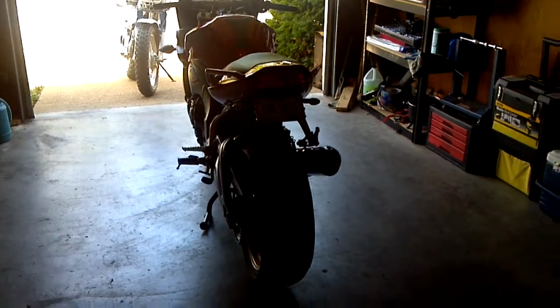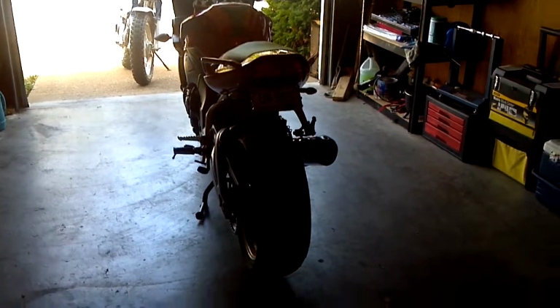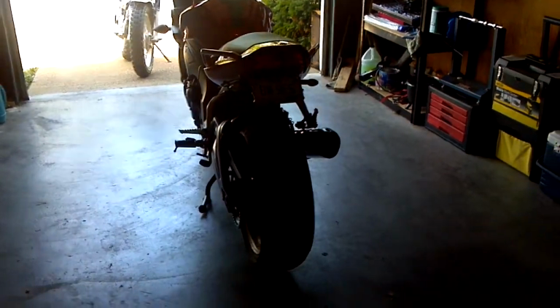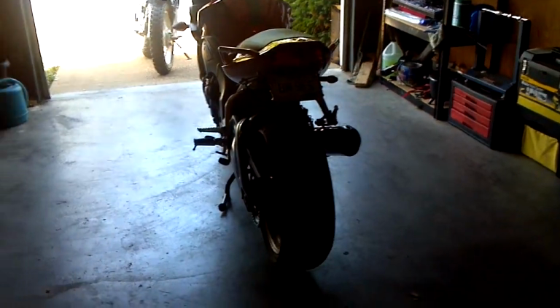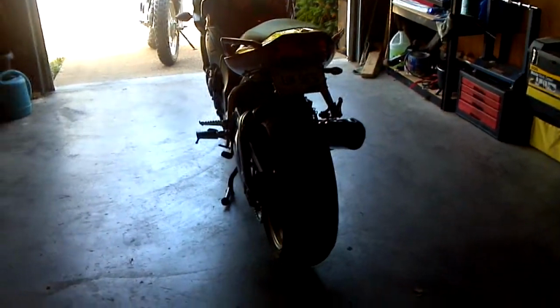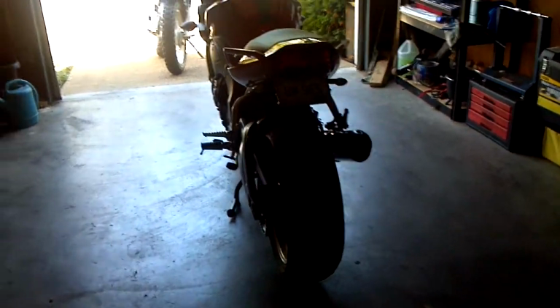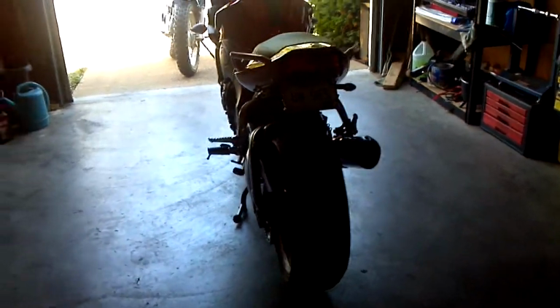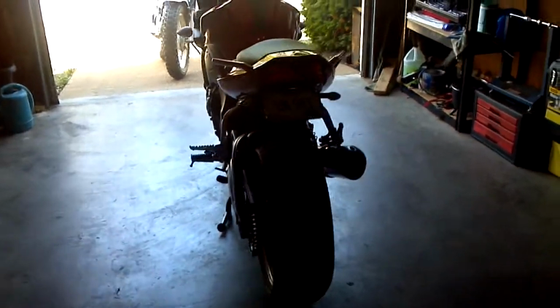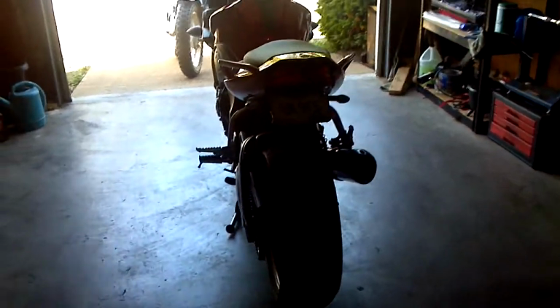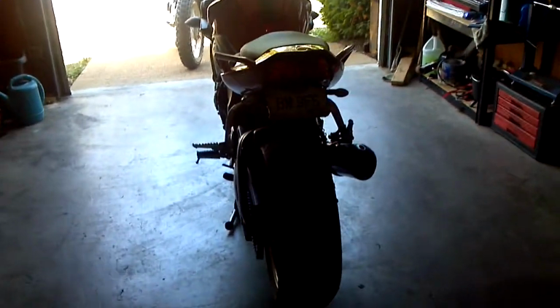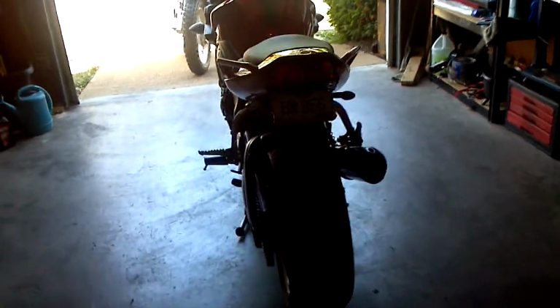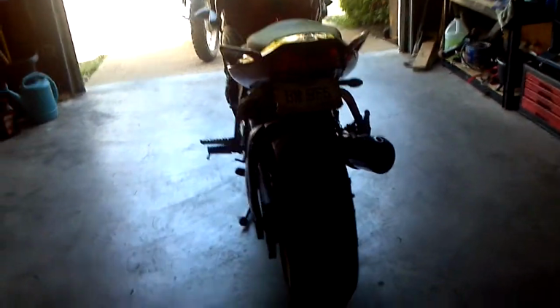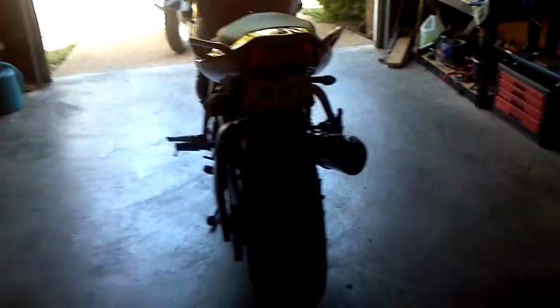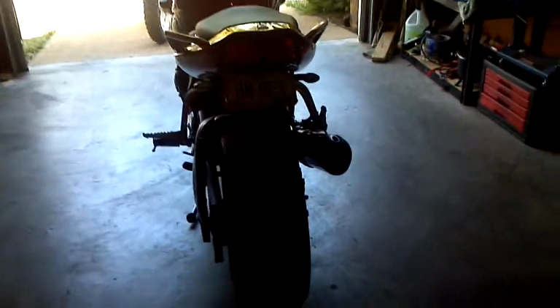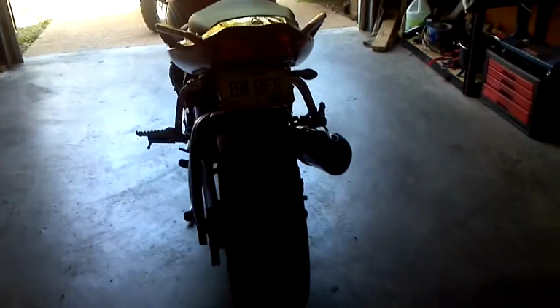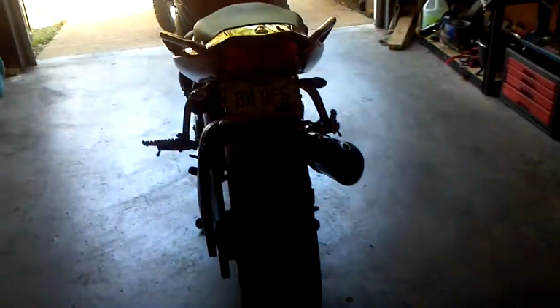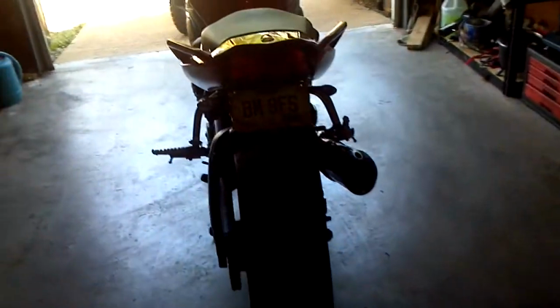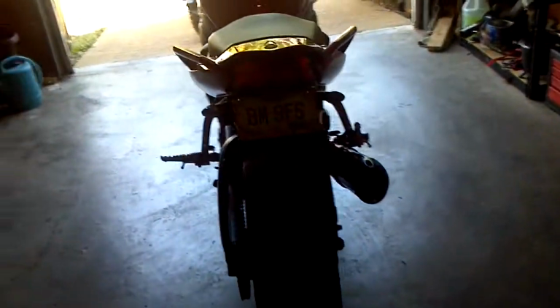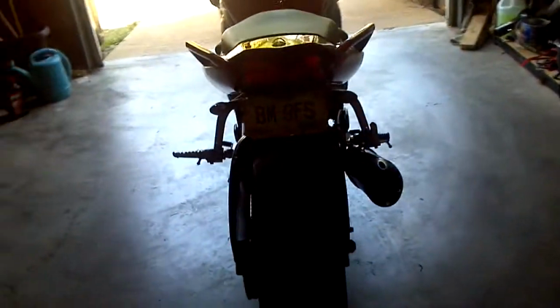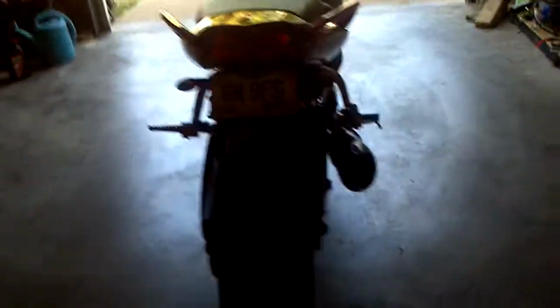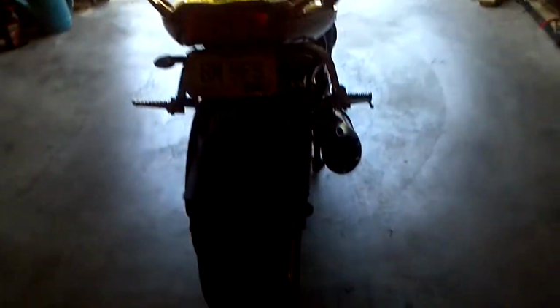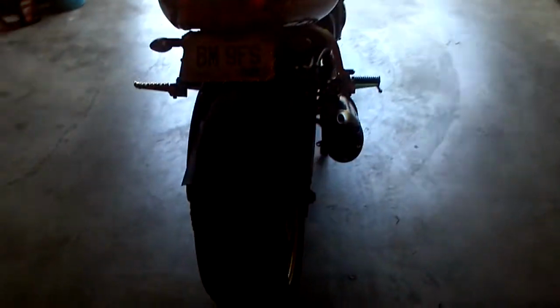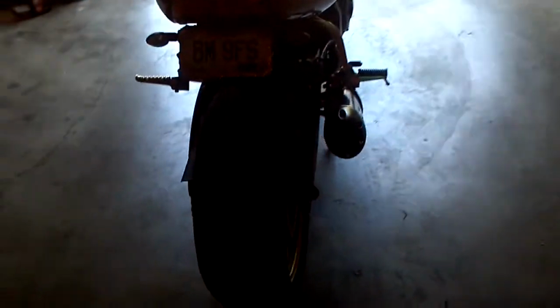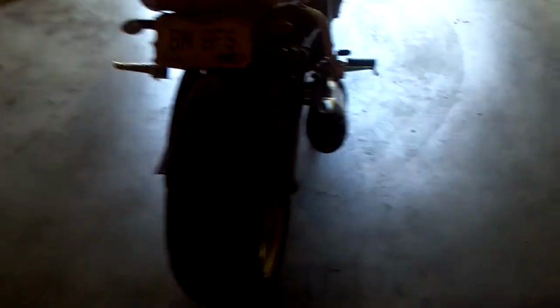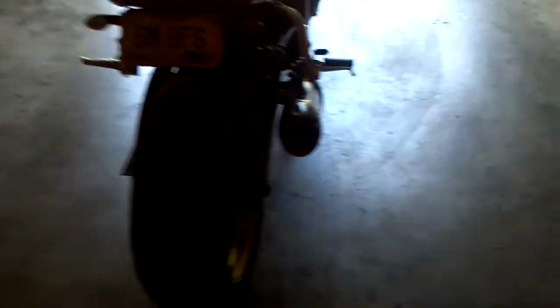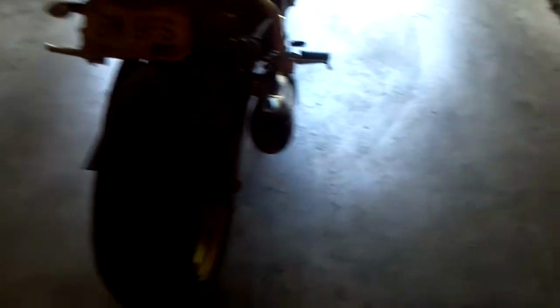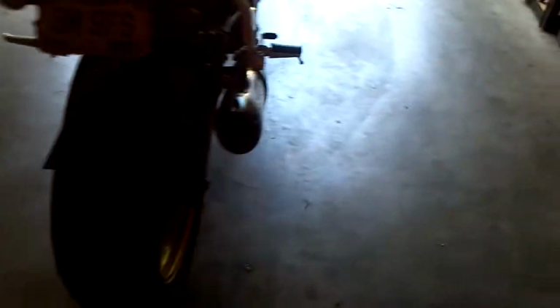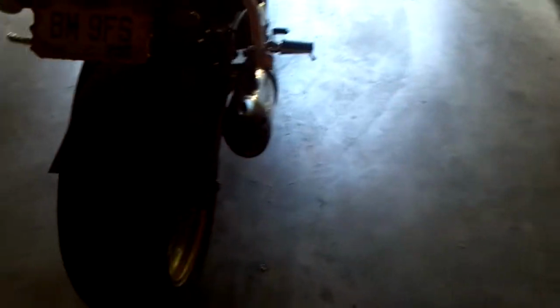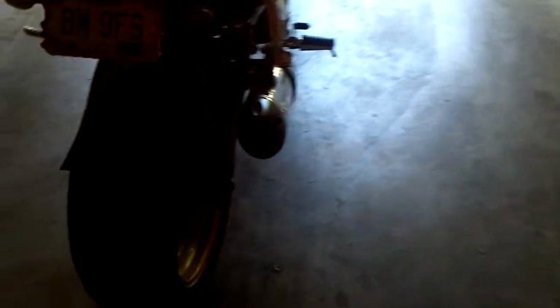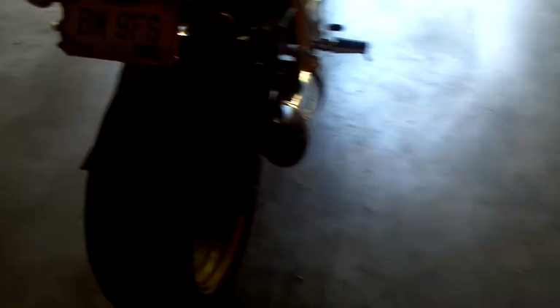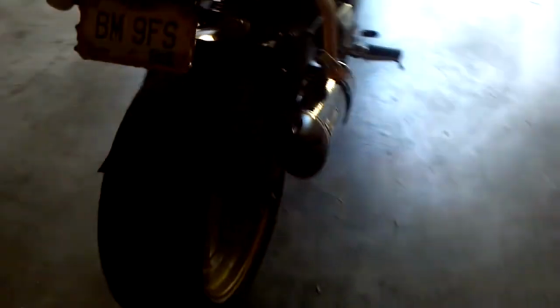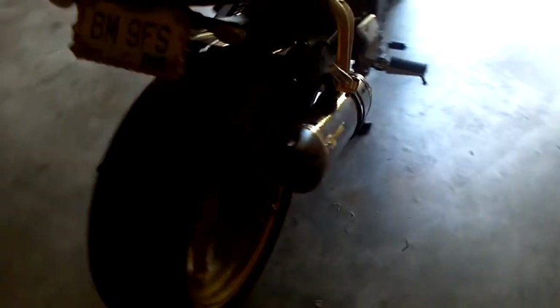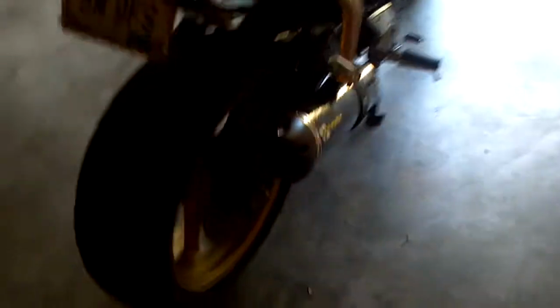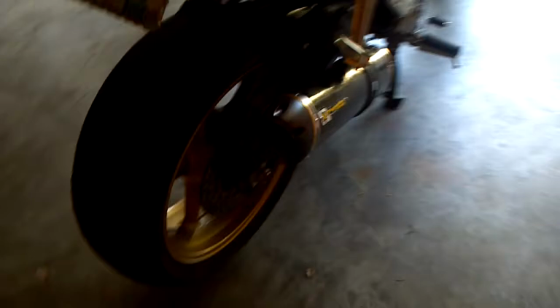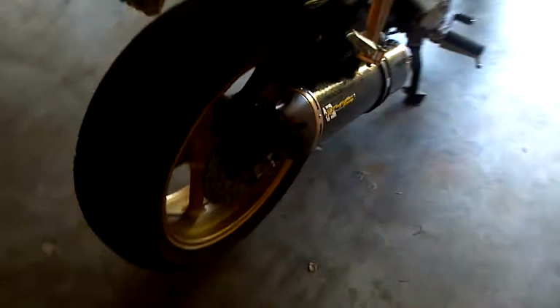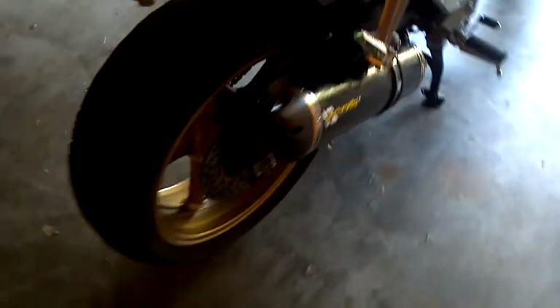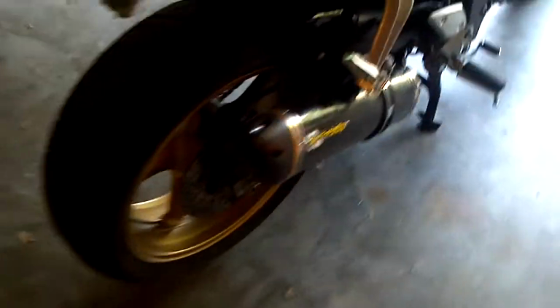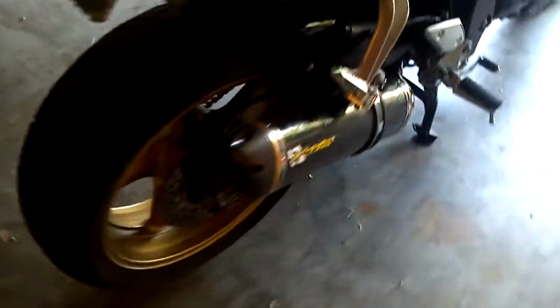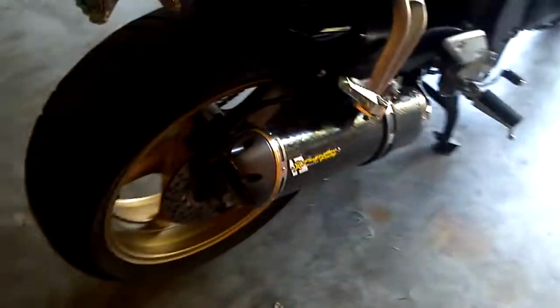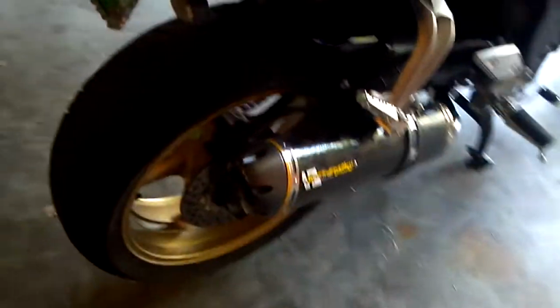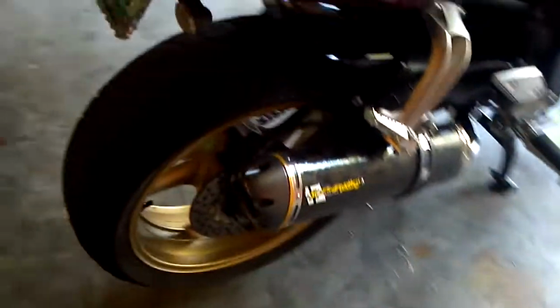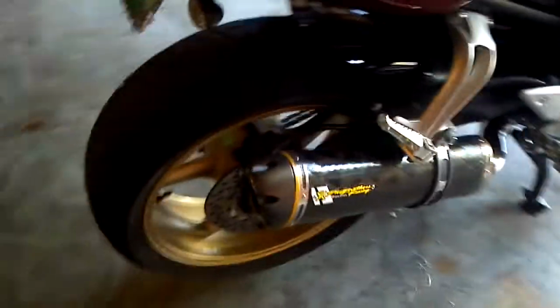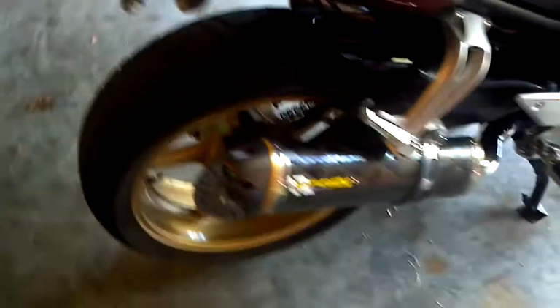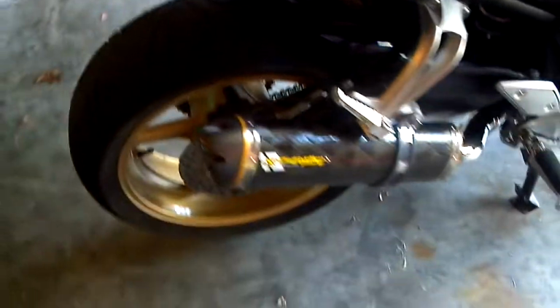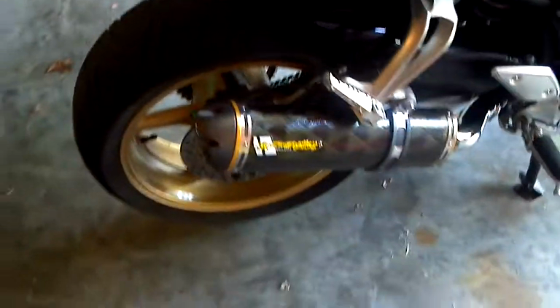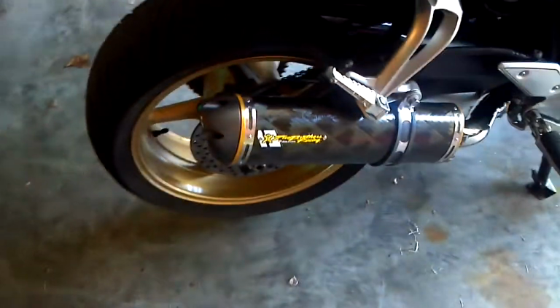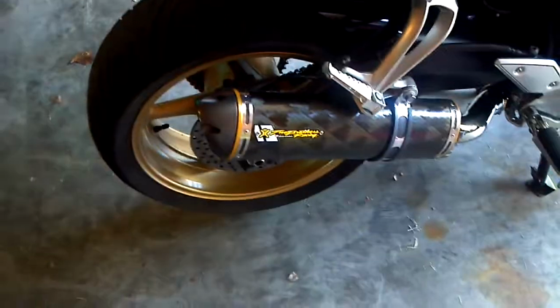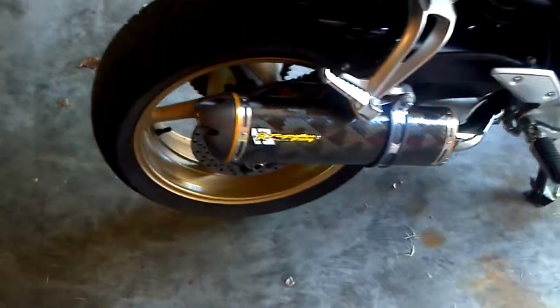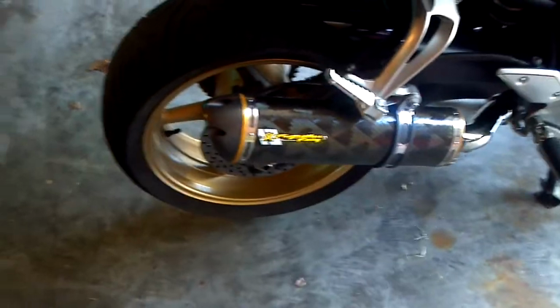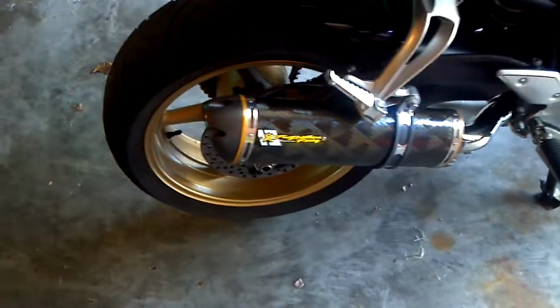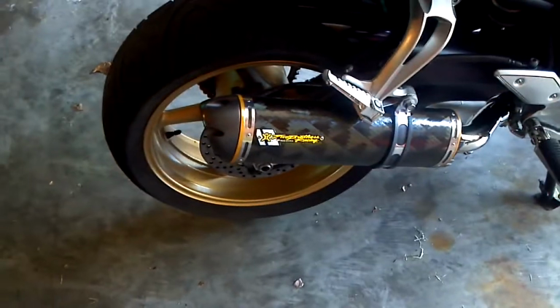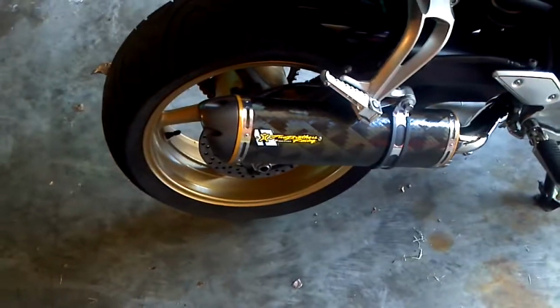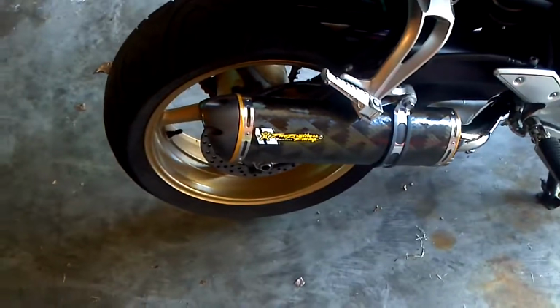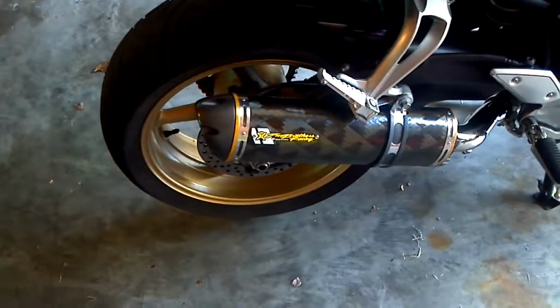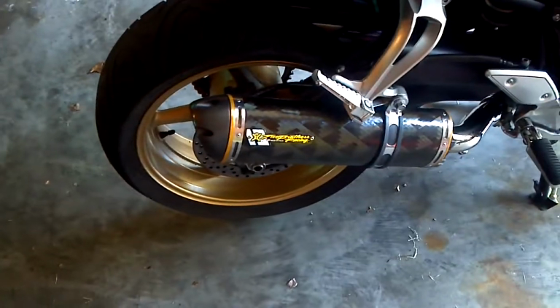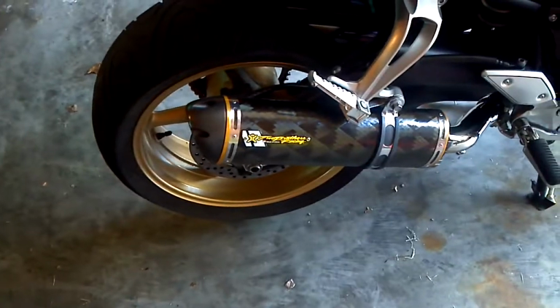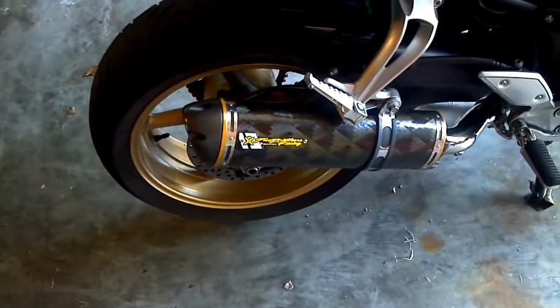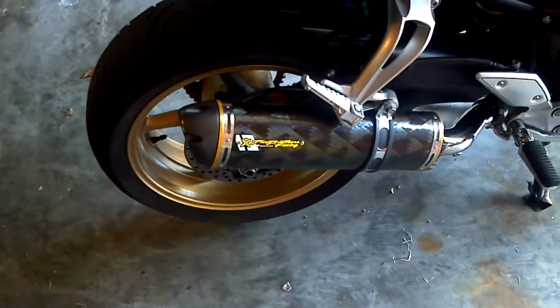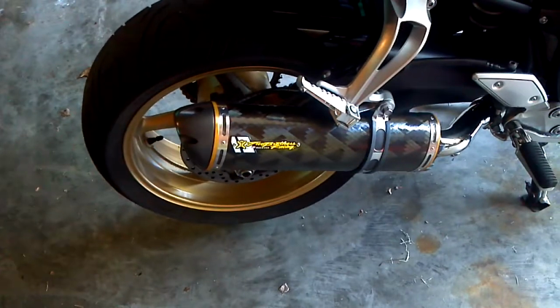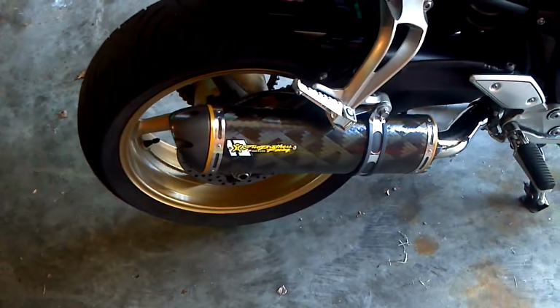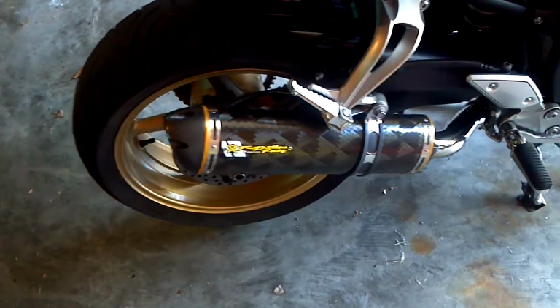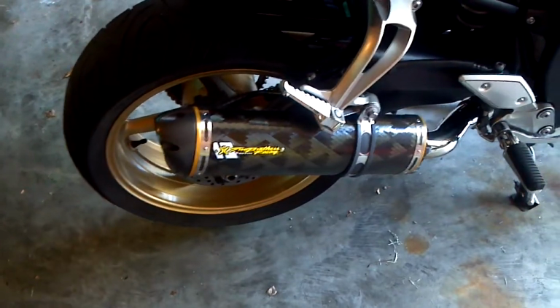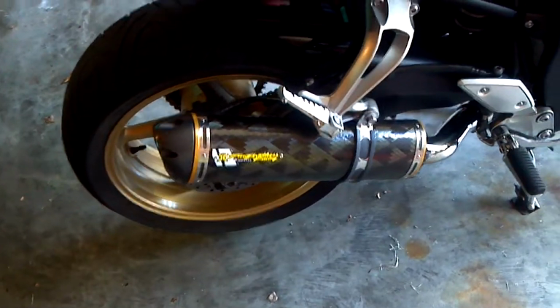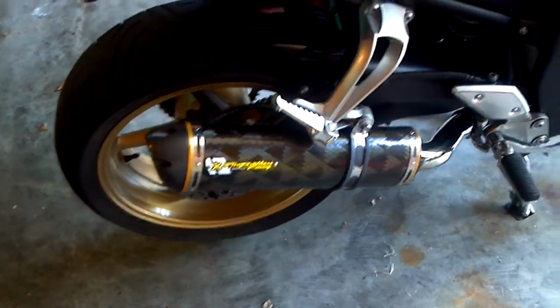A 2008 FZ1, it's all stock except for the carbon fiber Two Brothers pipe.